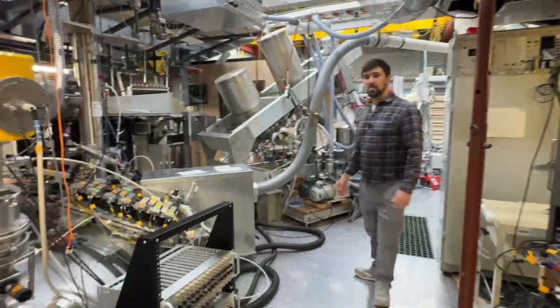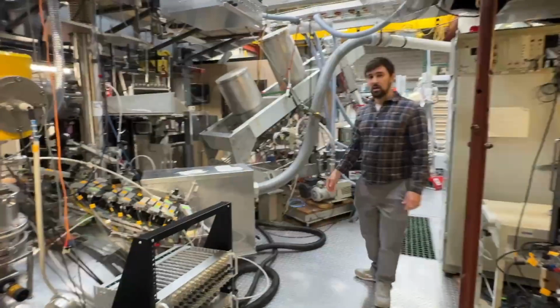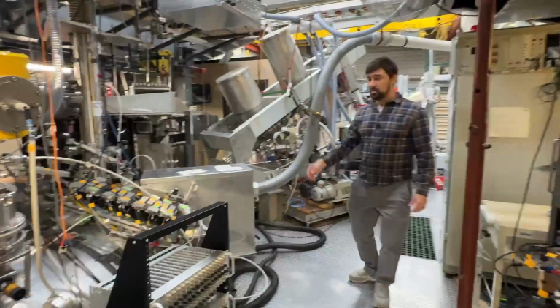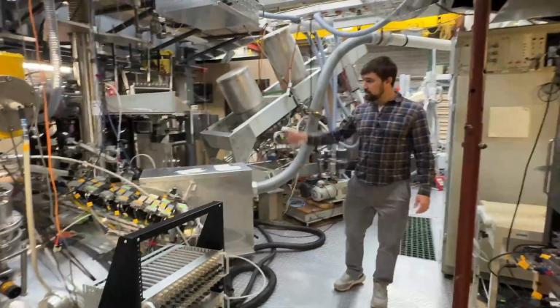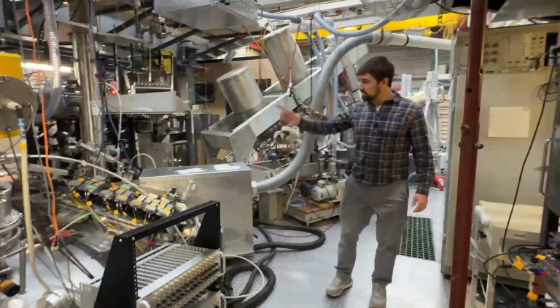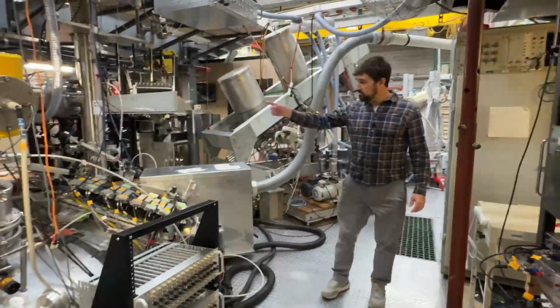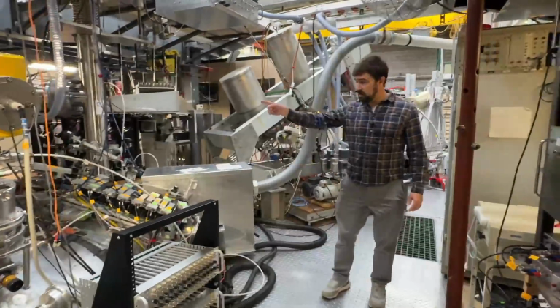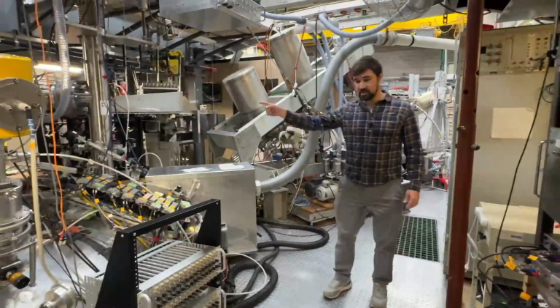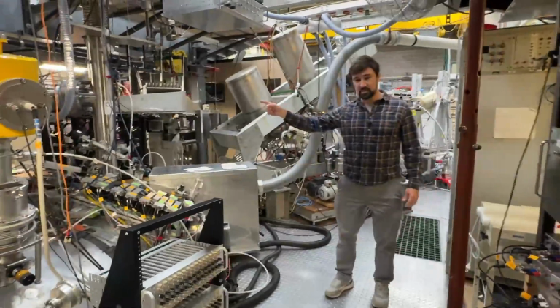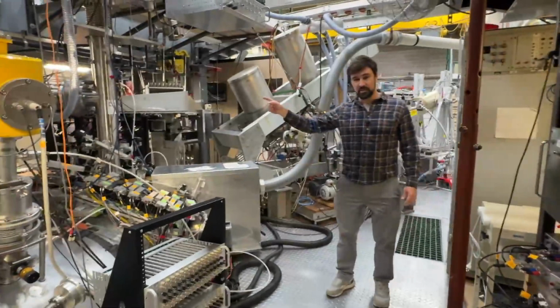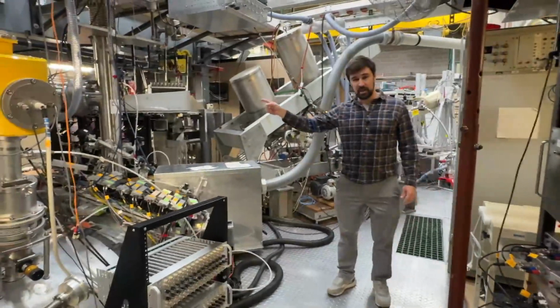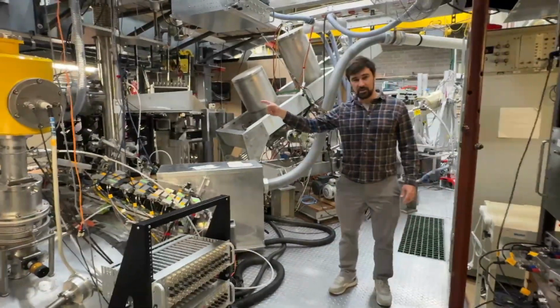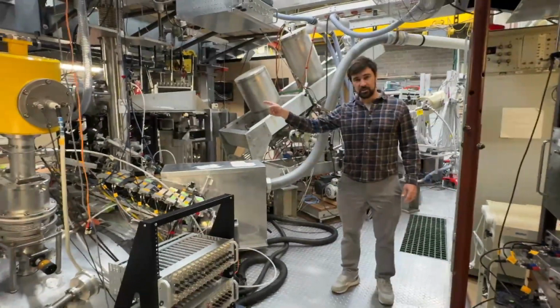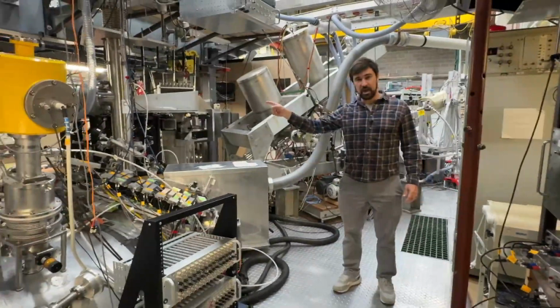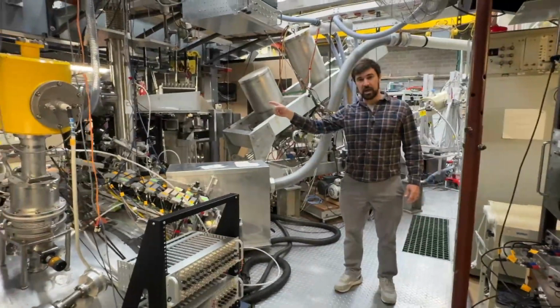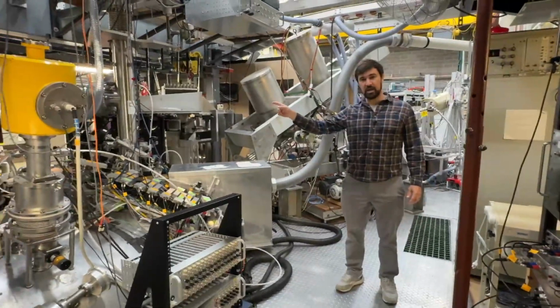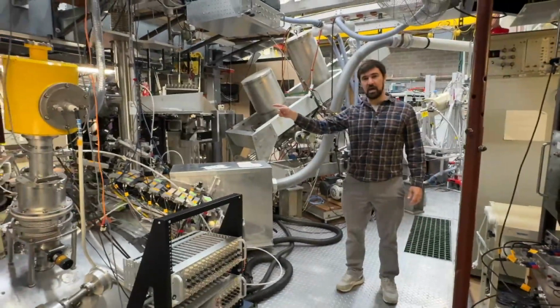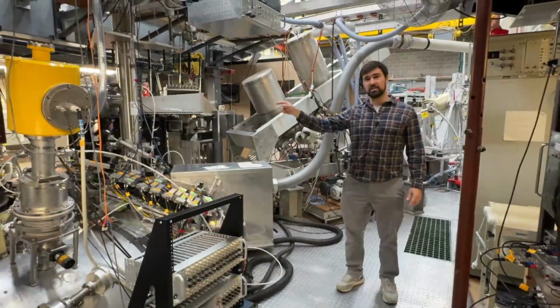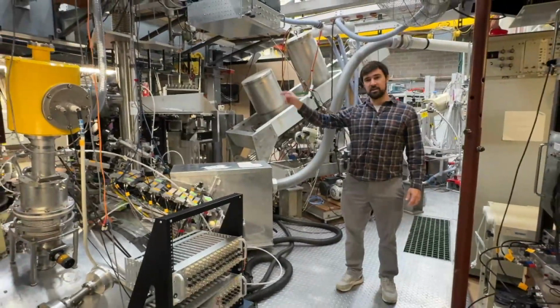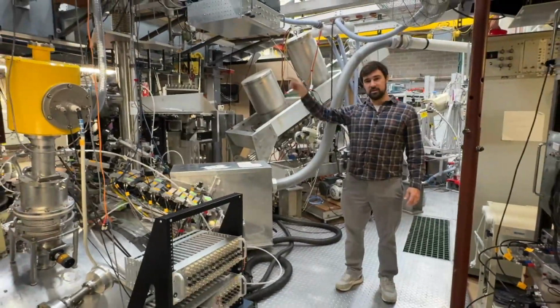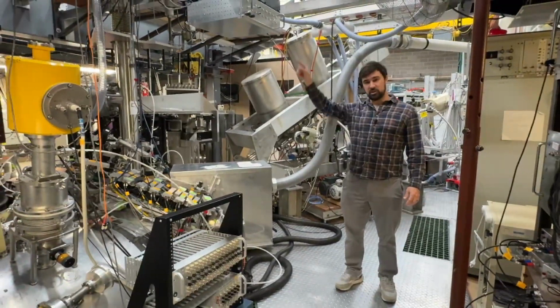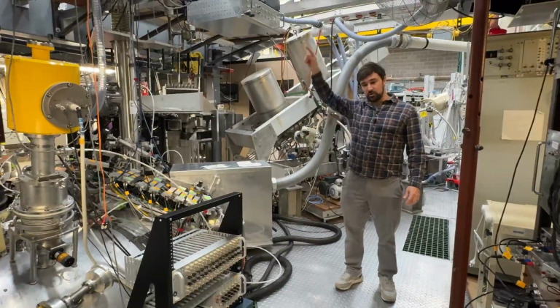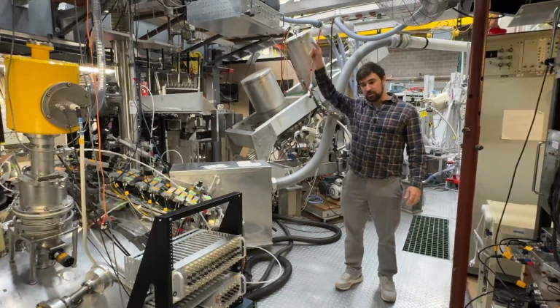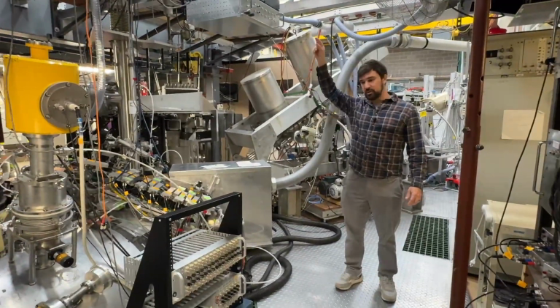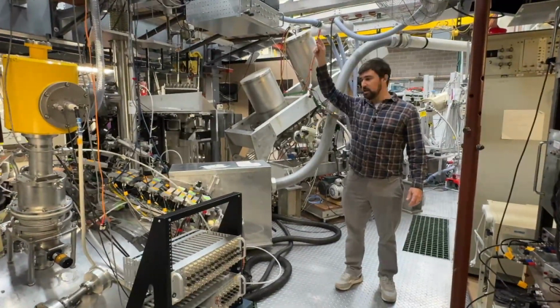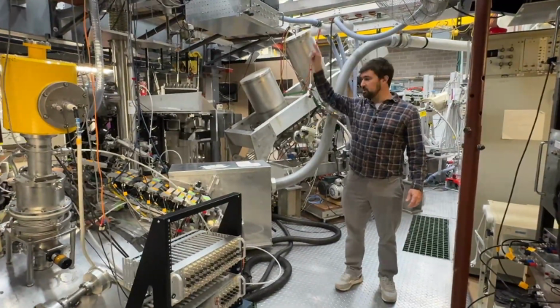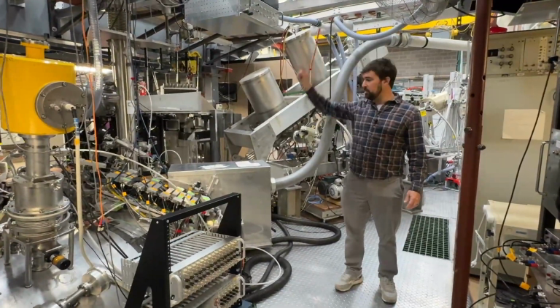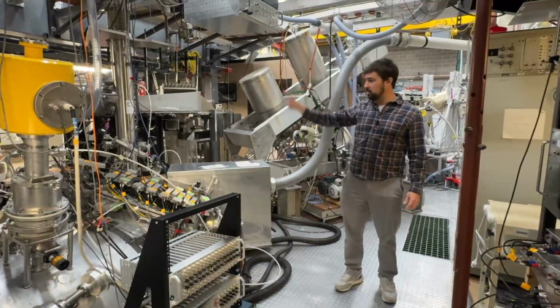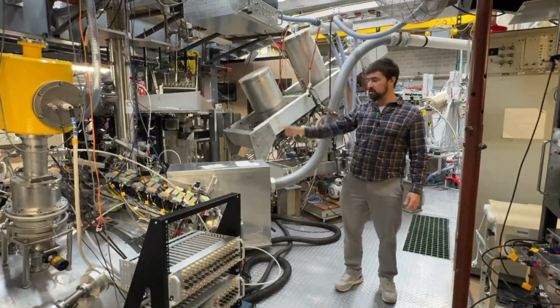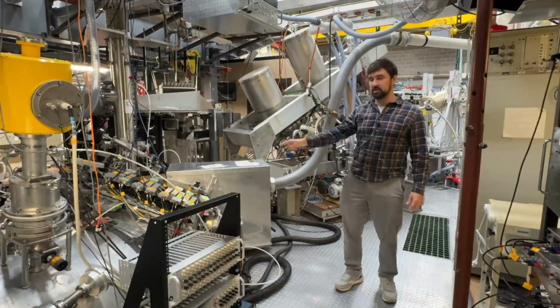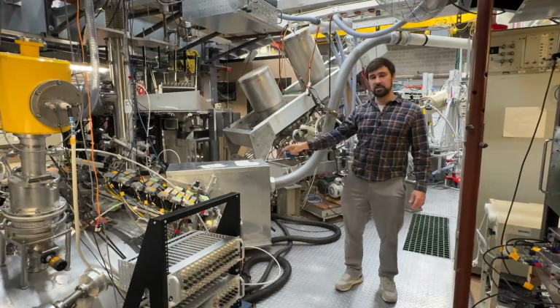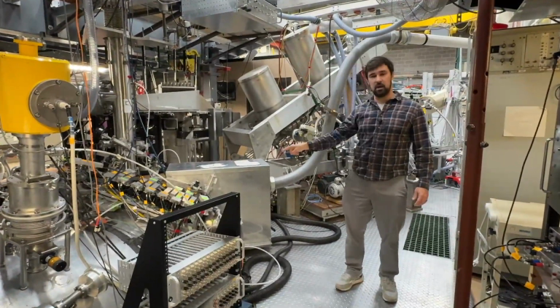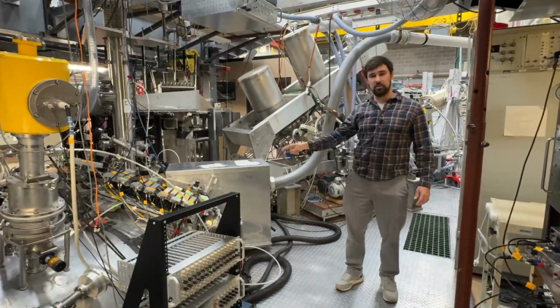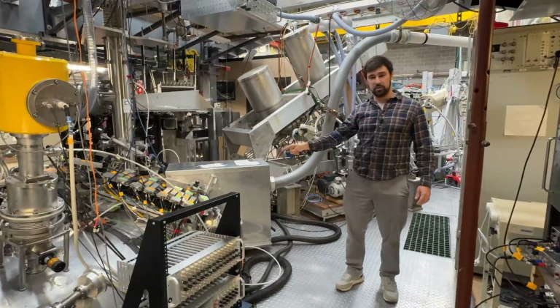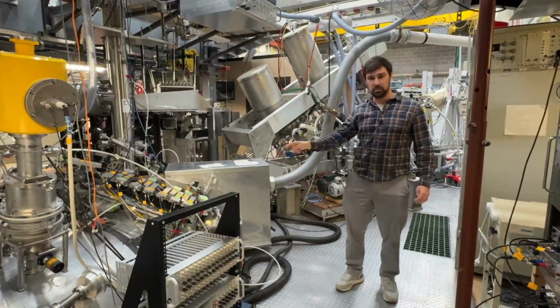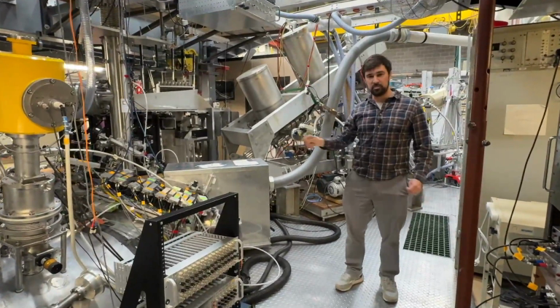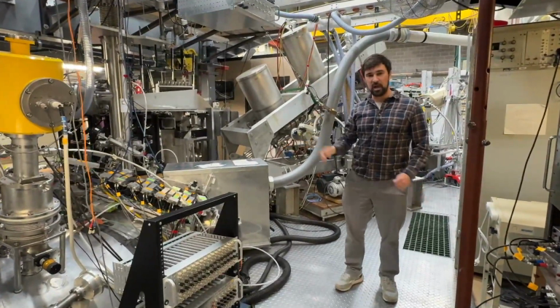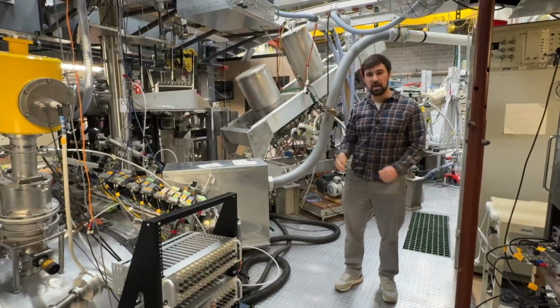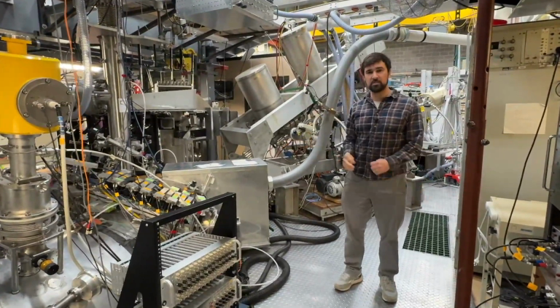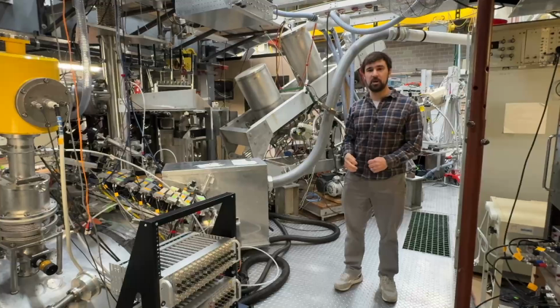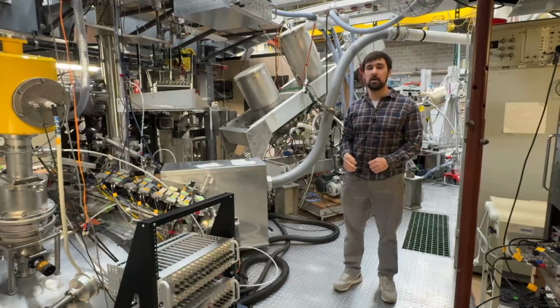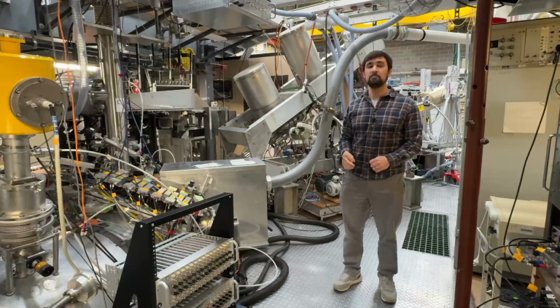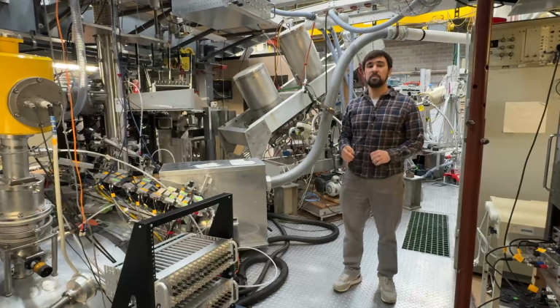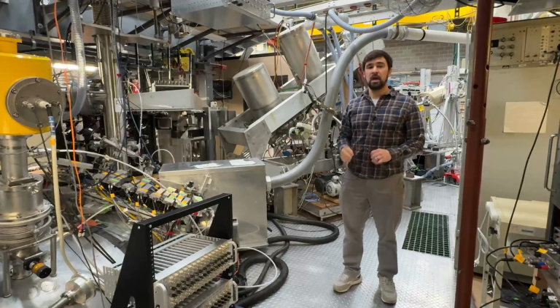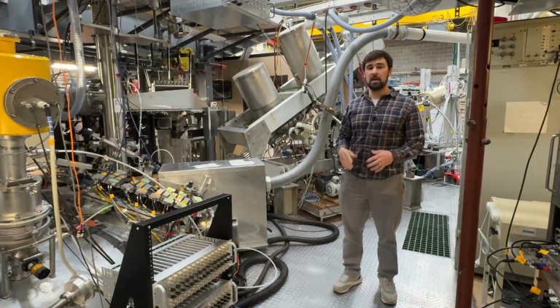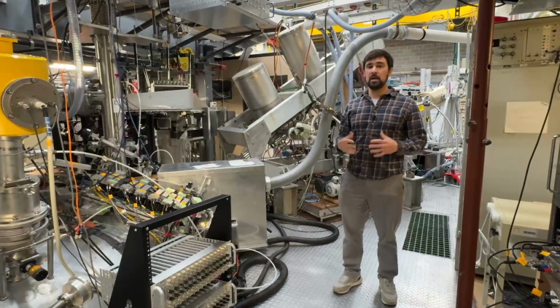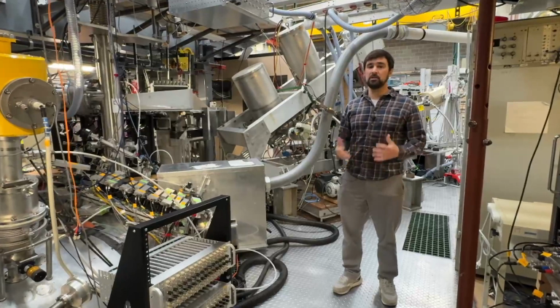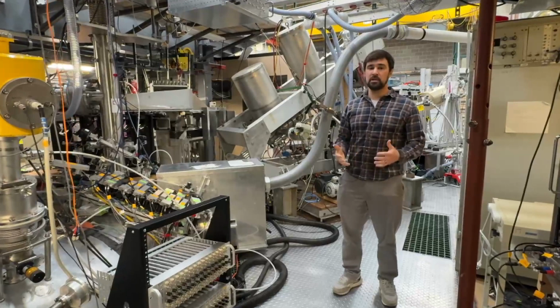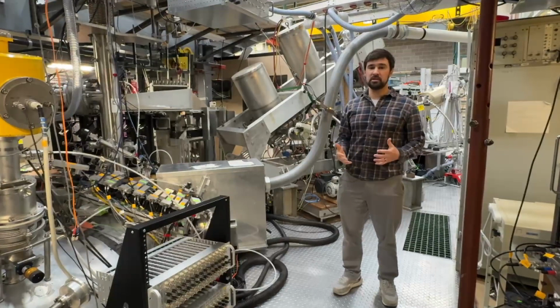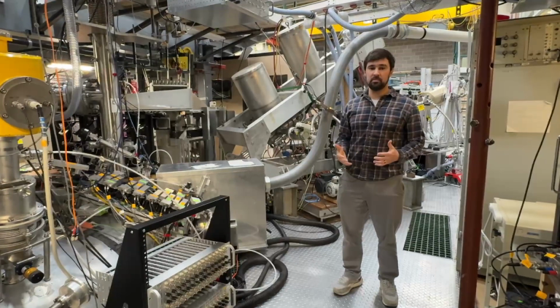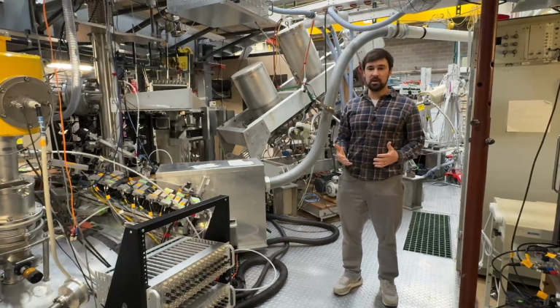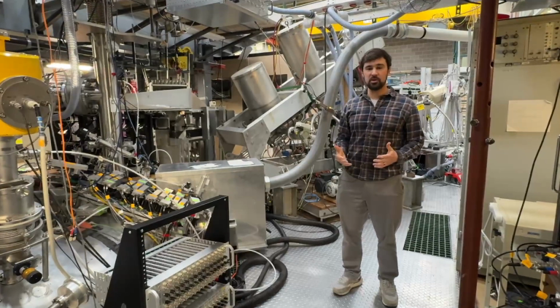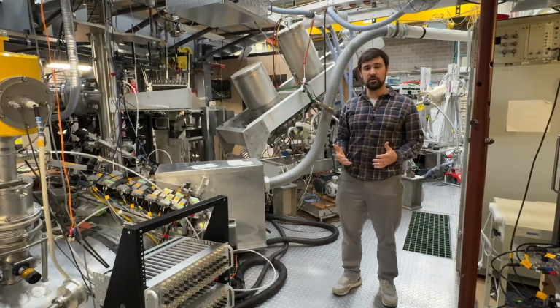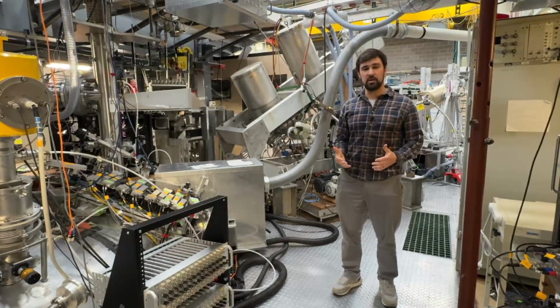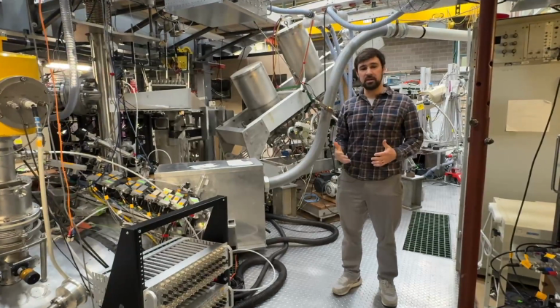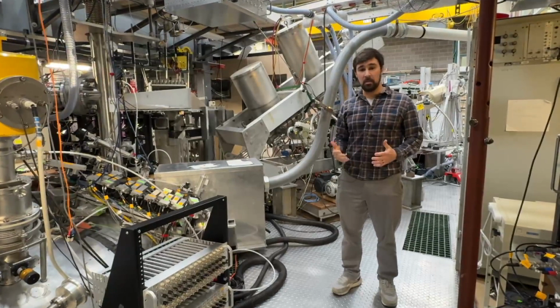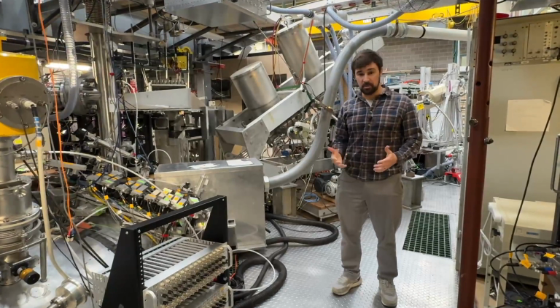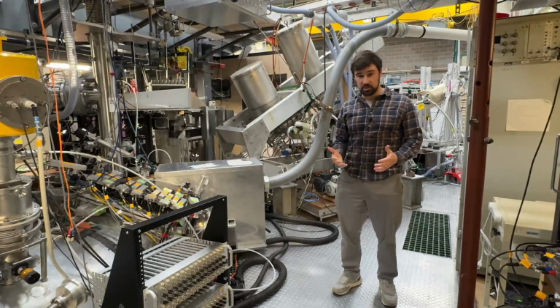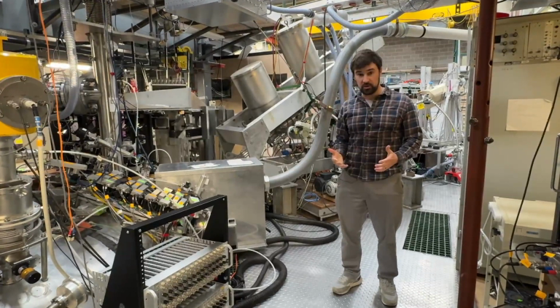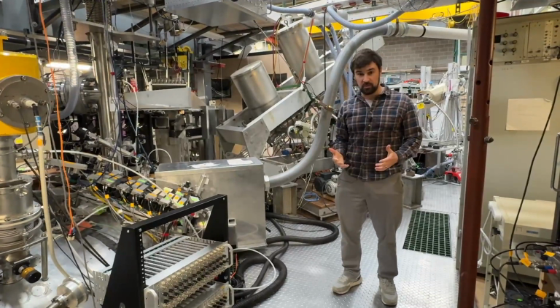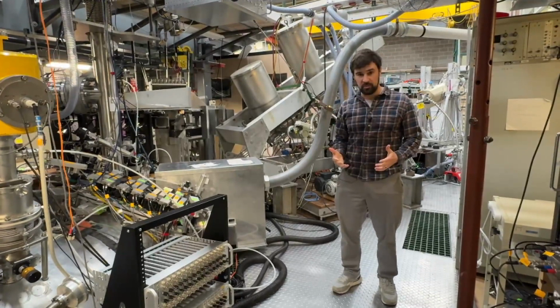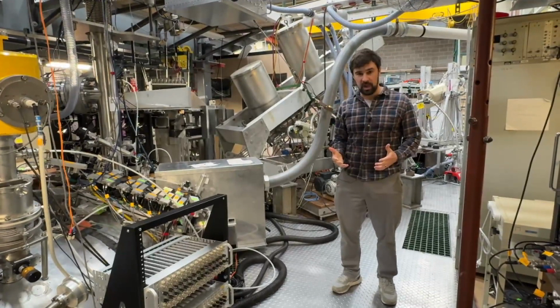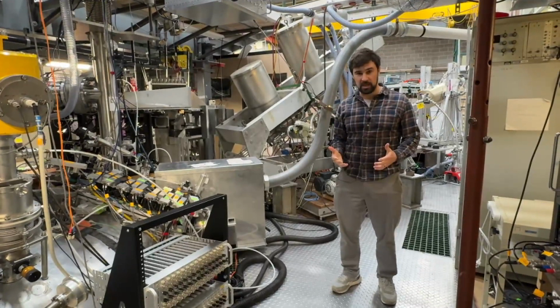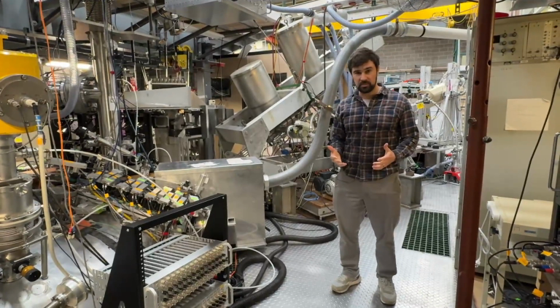This device is a laser diagnostic that shoots laser pulses down through the plasma and allows us to measure the temperature of the plasma.